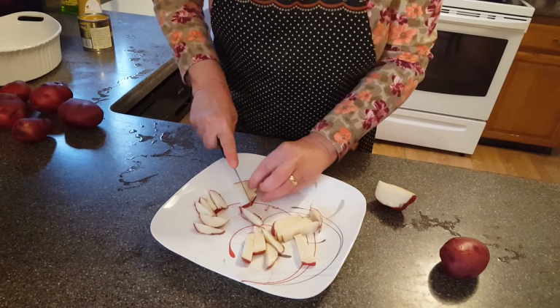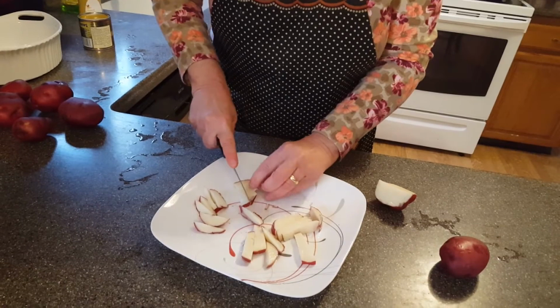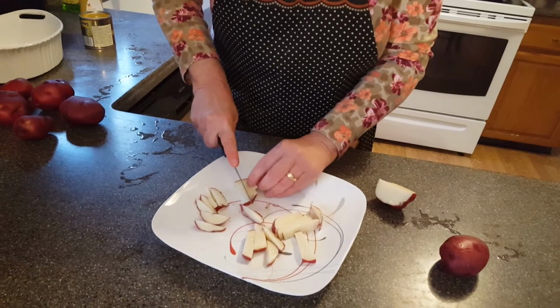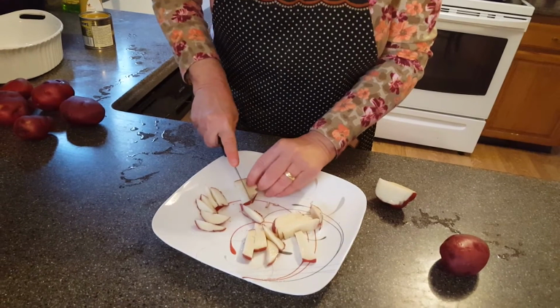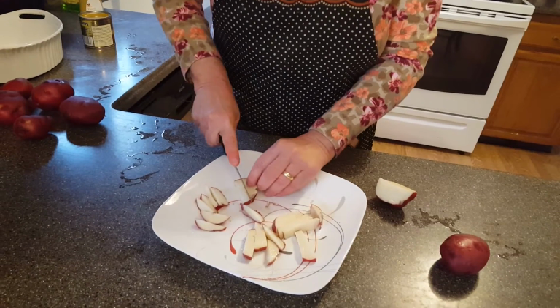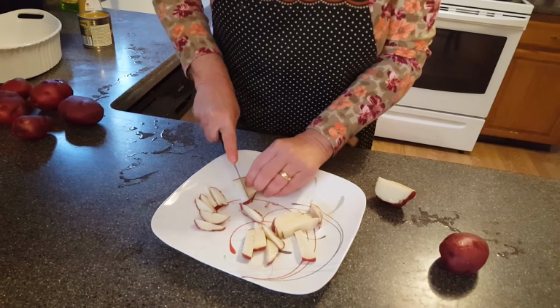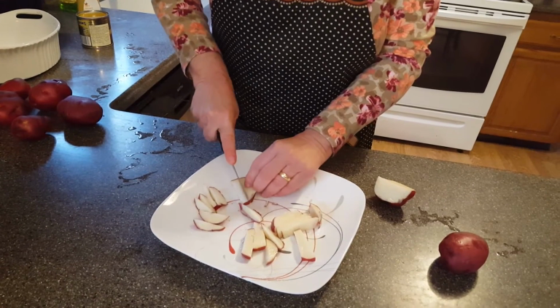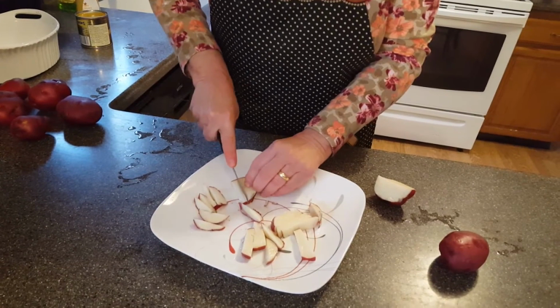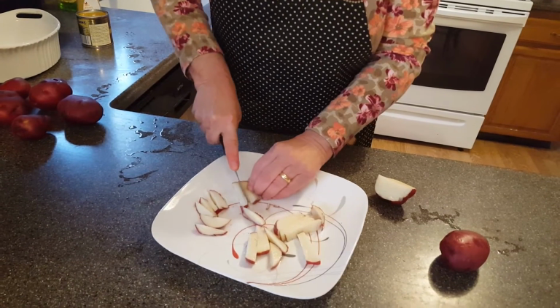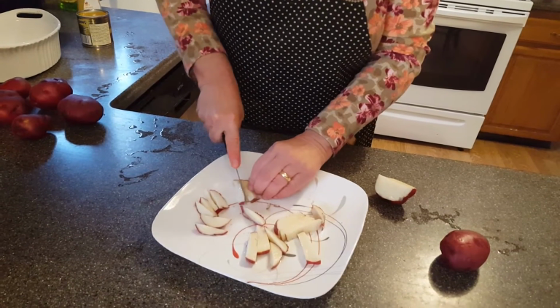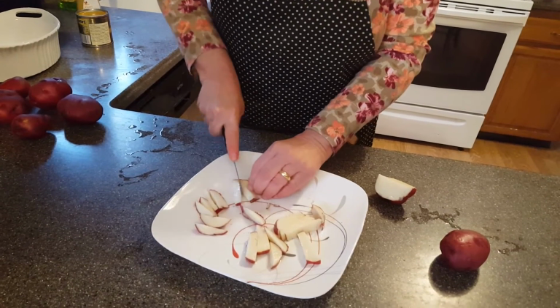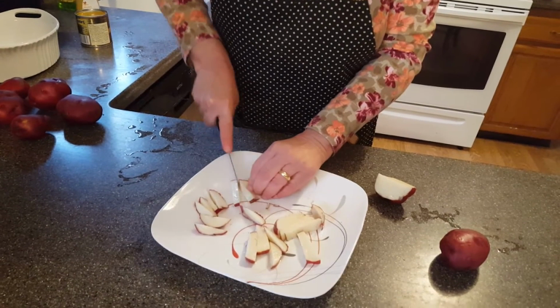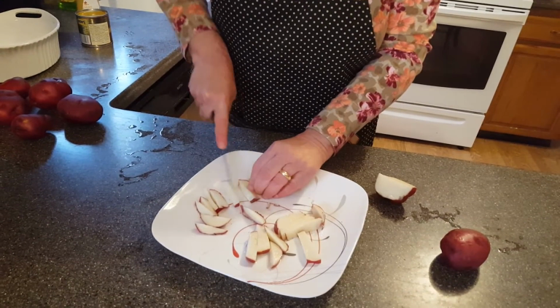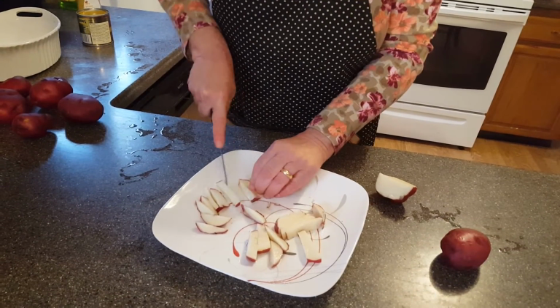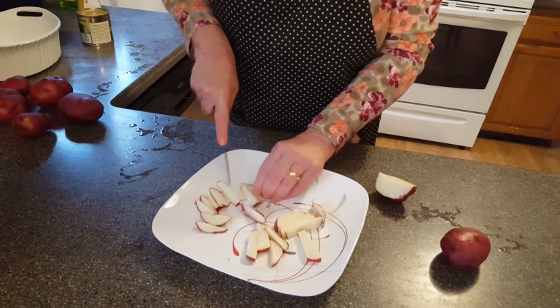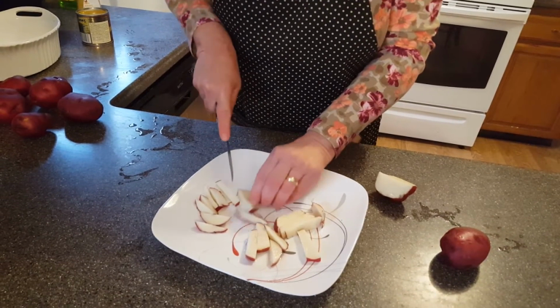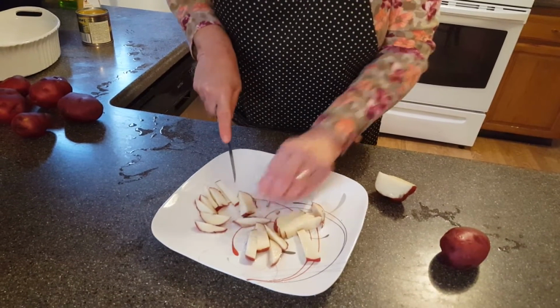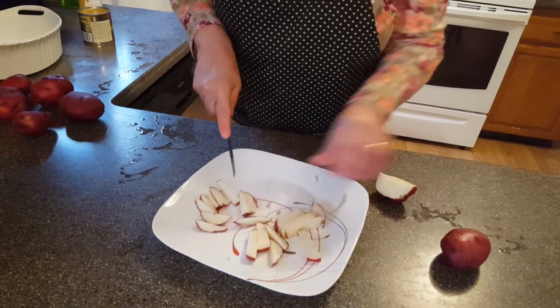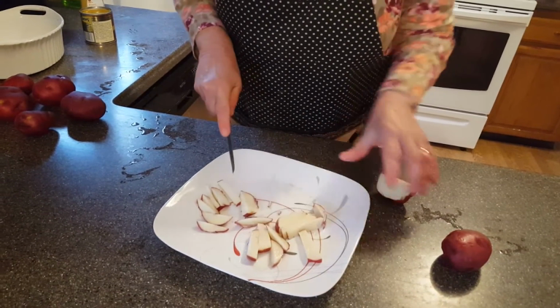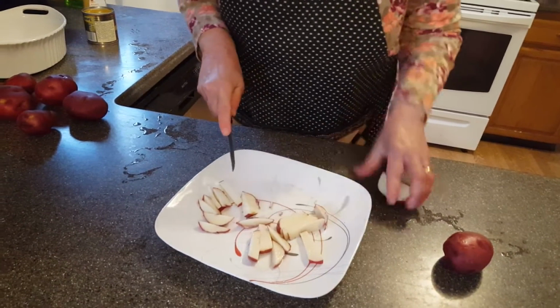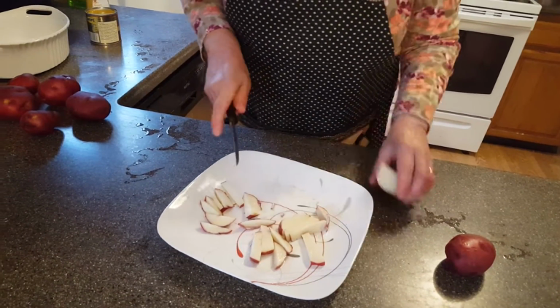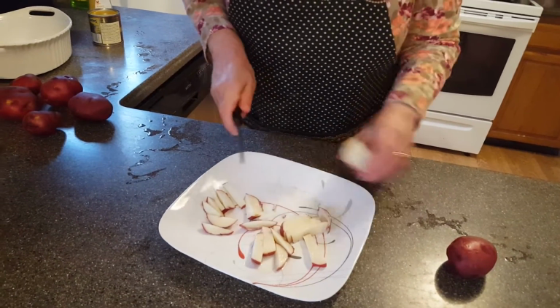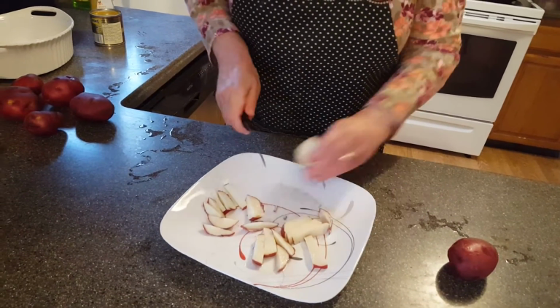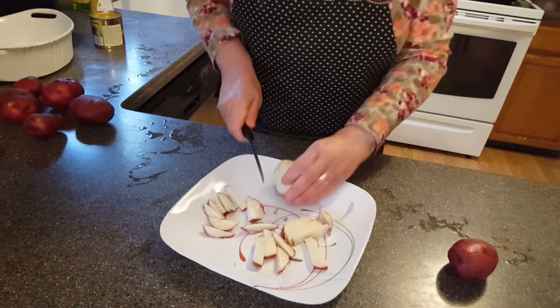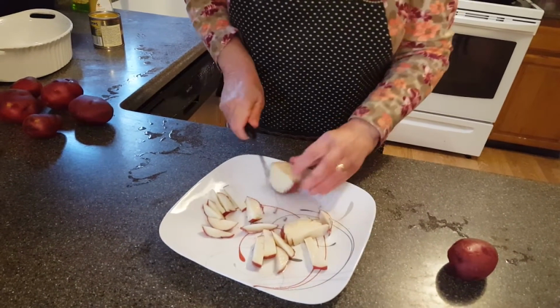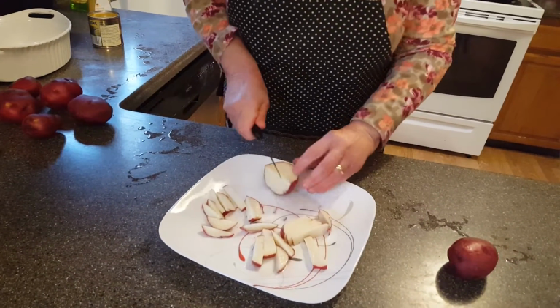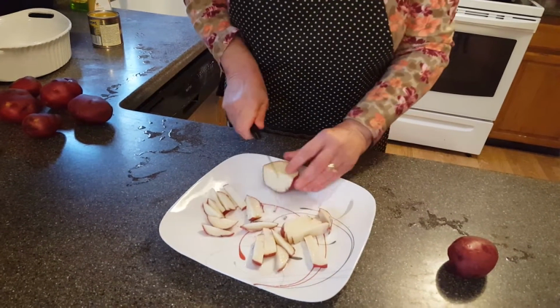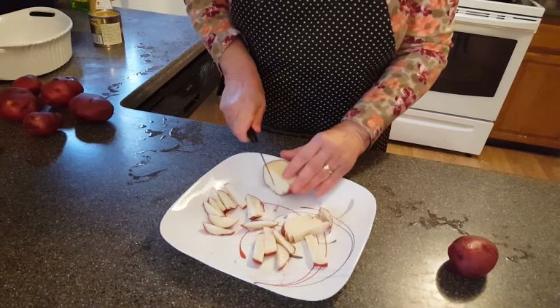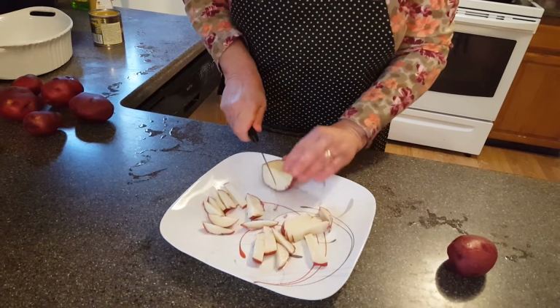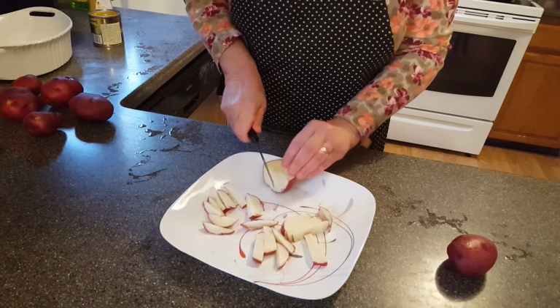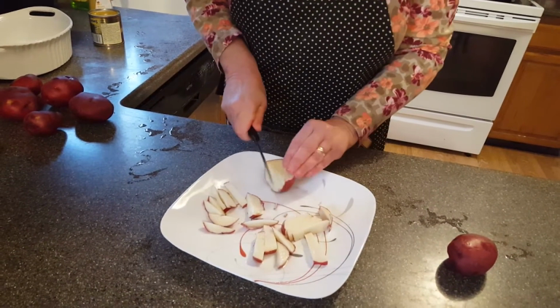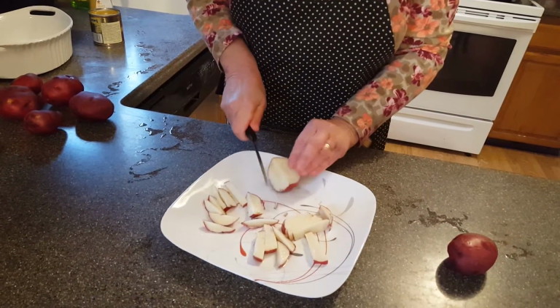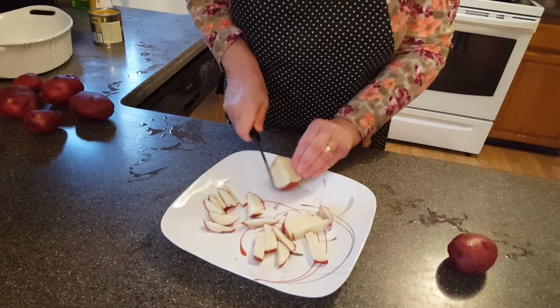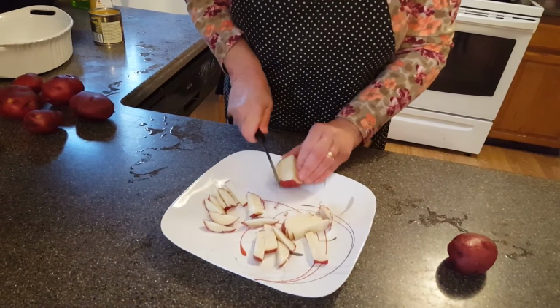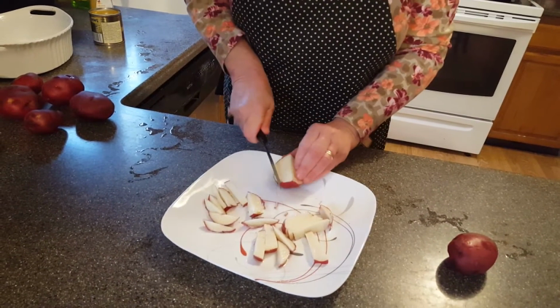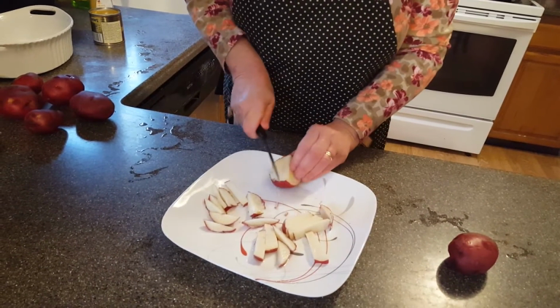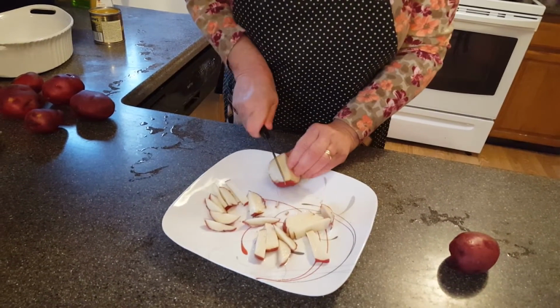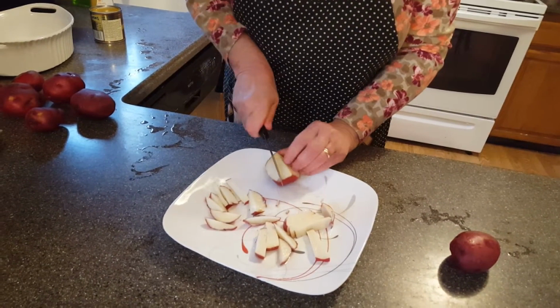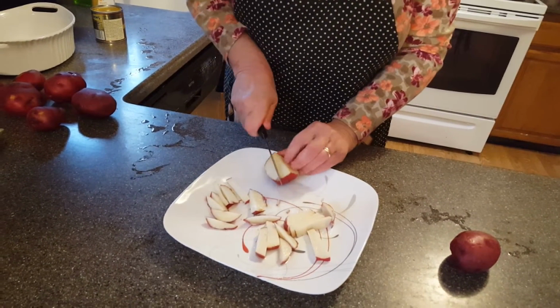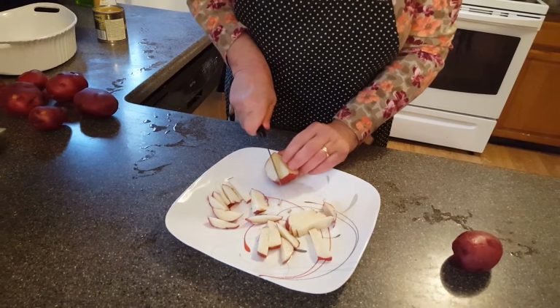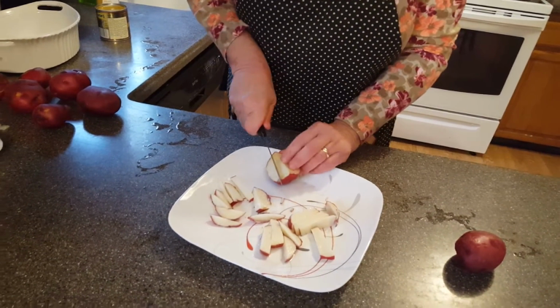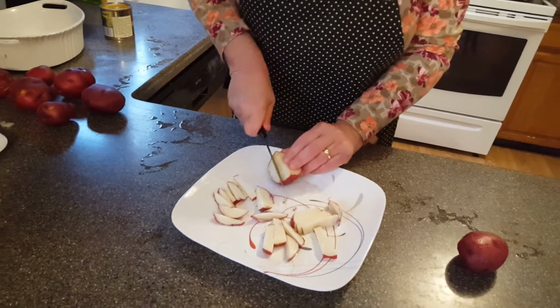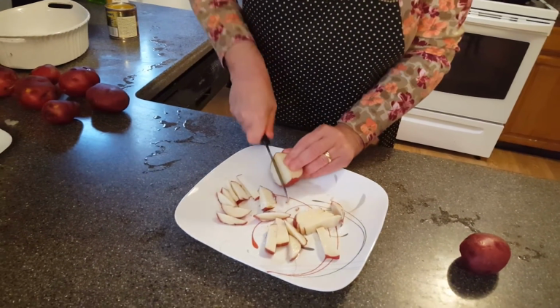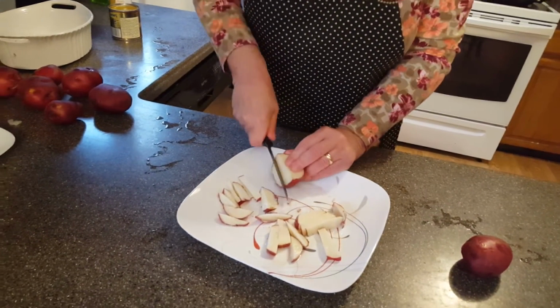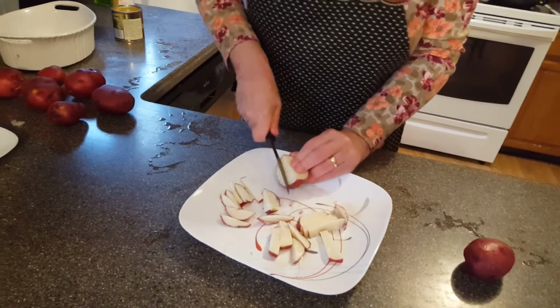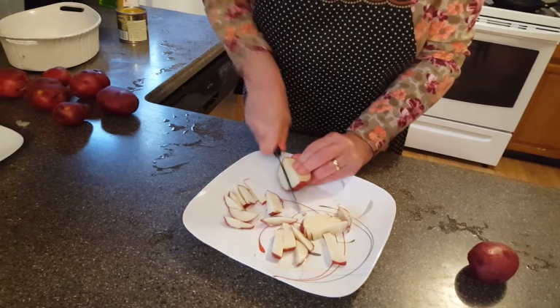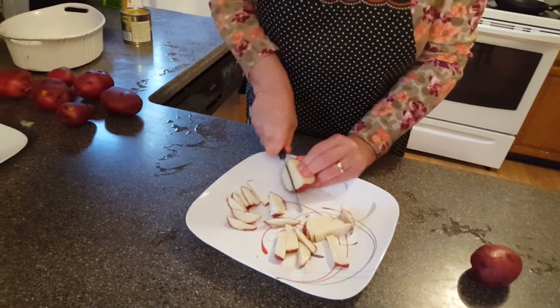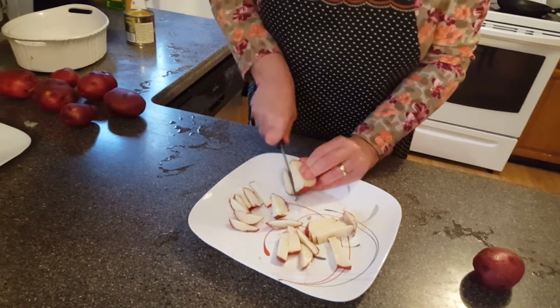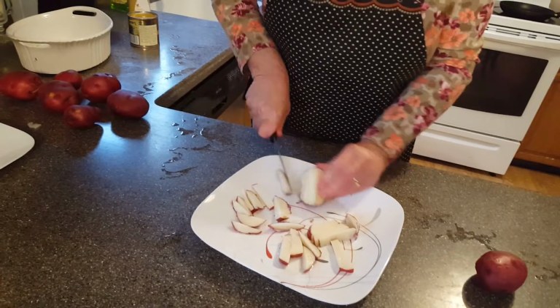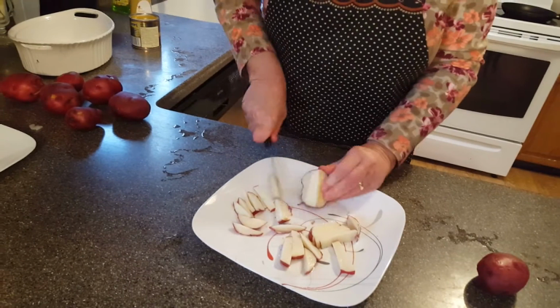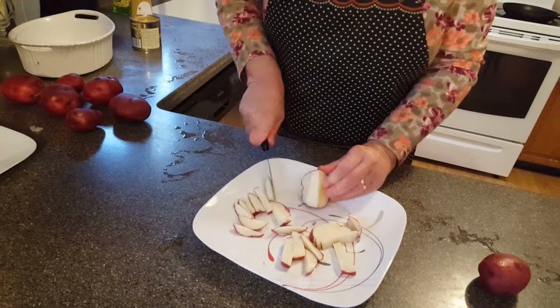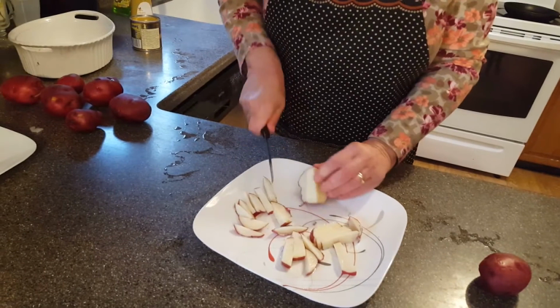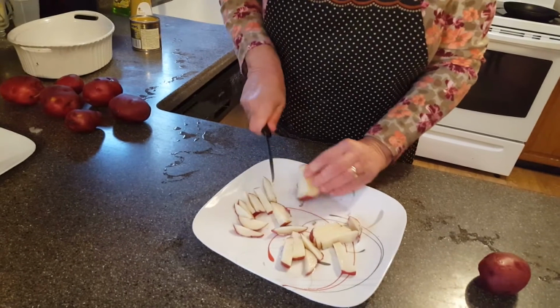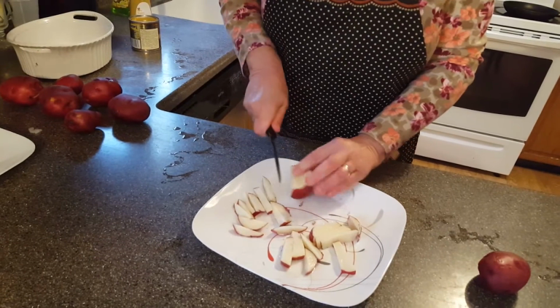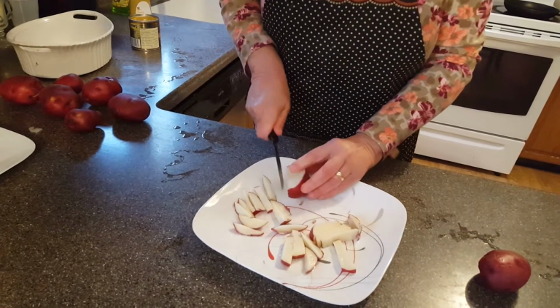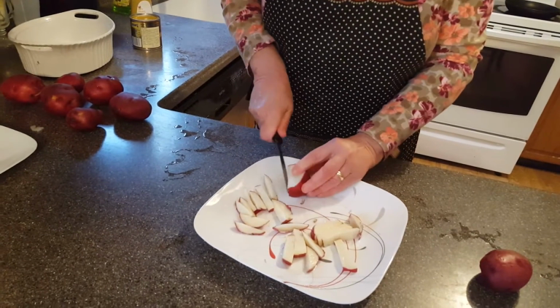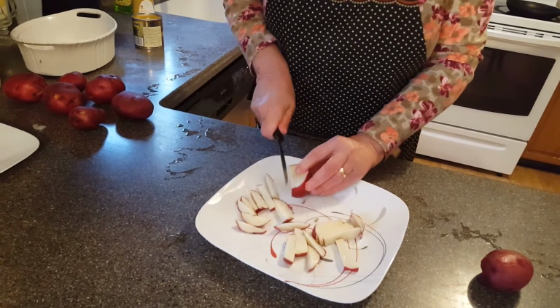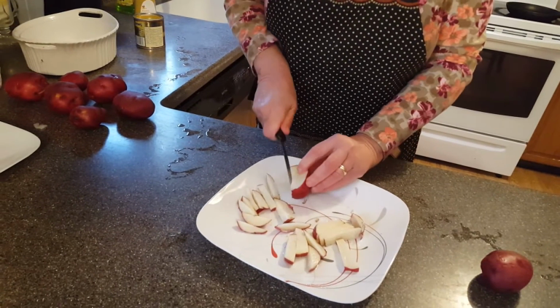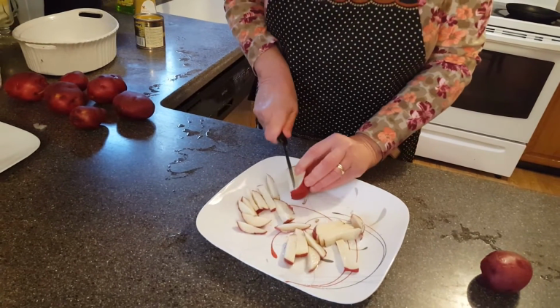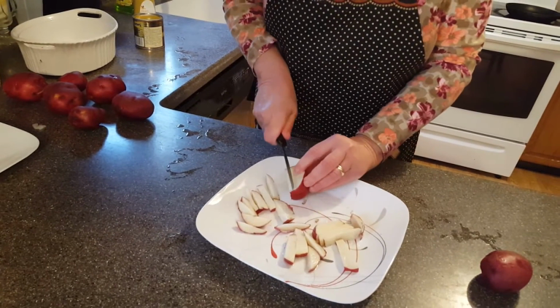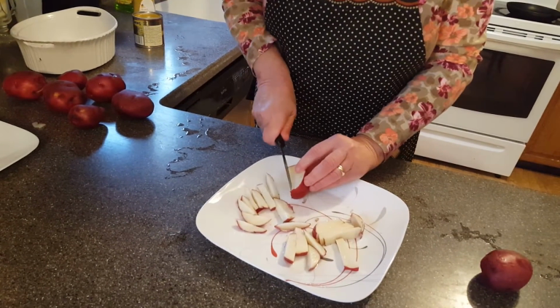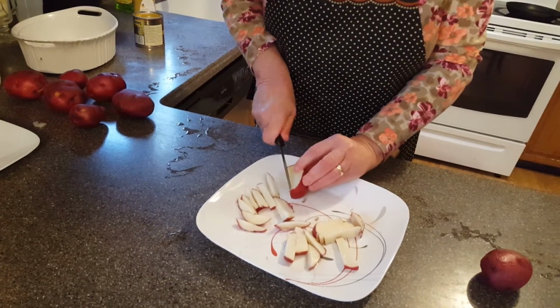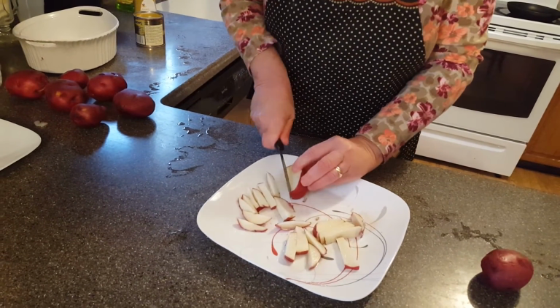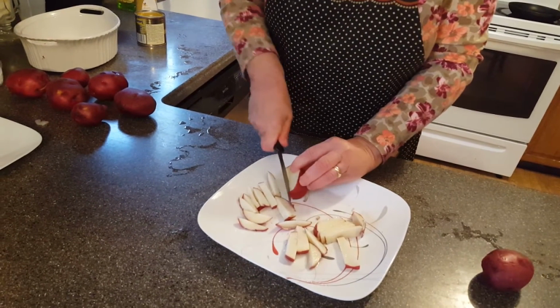I'm also going to show you how to make potato chips — not today, but some other time. It's very similar to doing this, but you have to make them very thin.